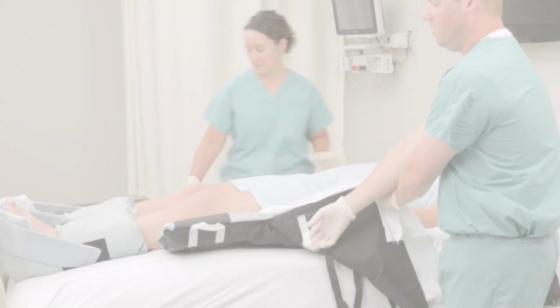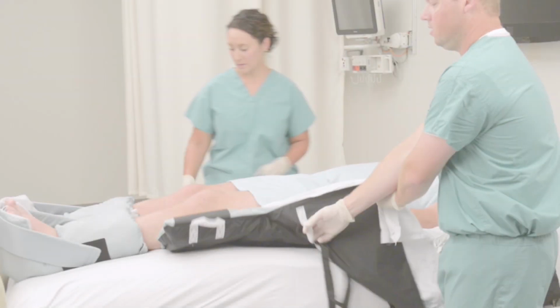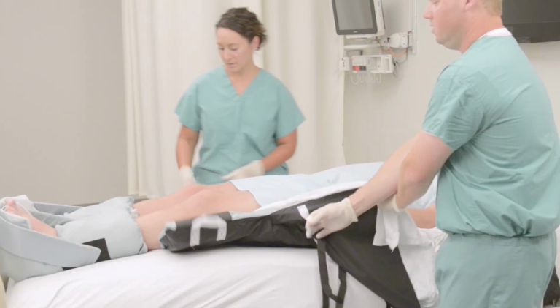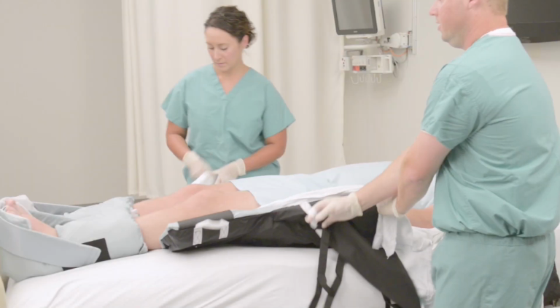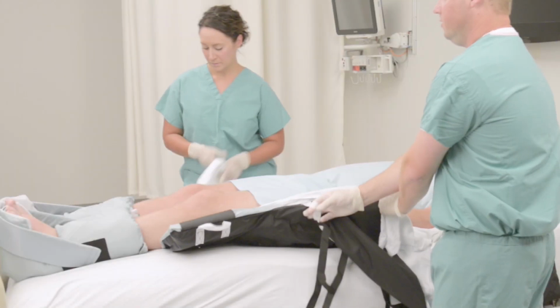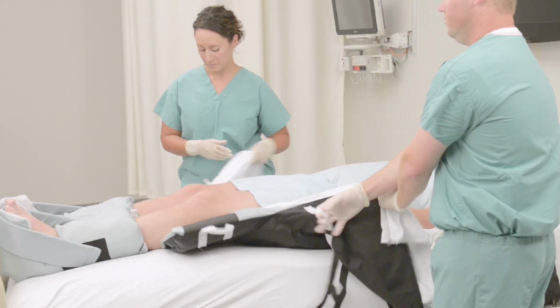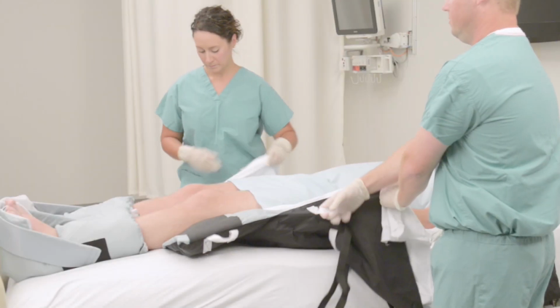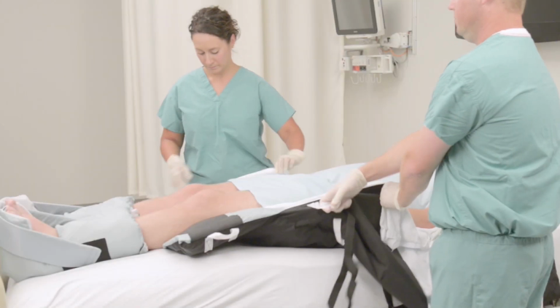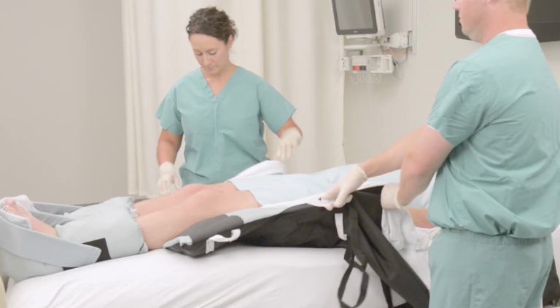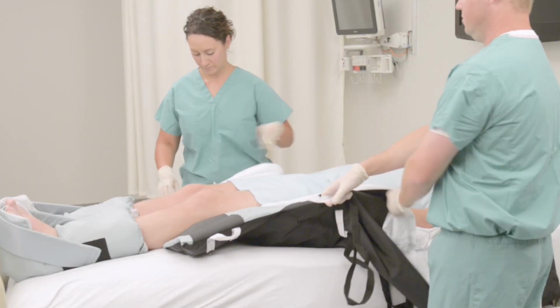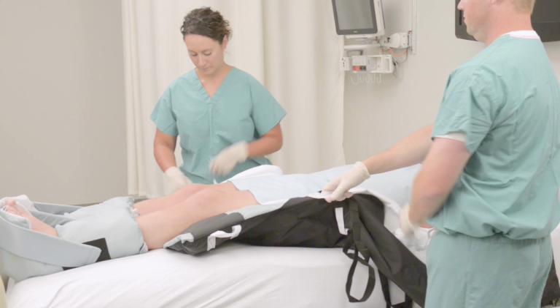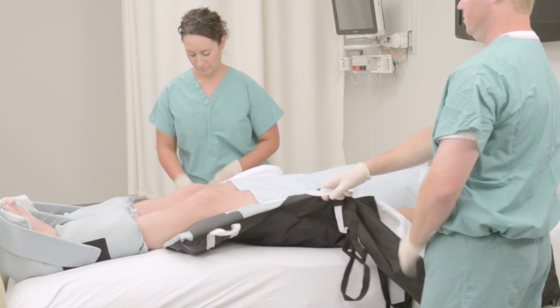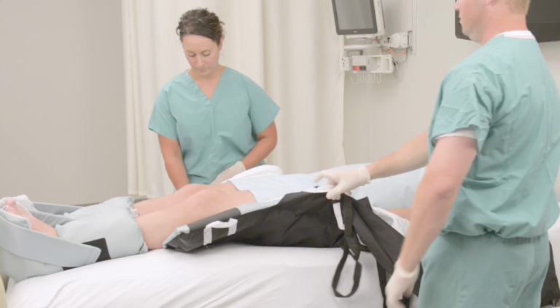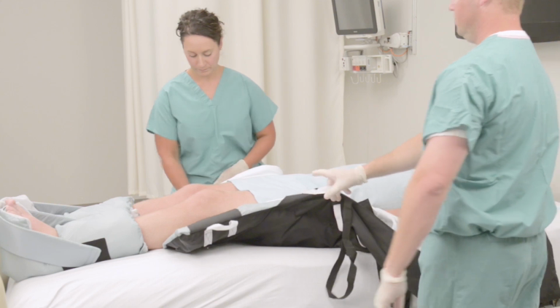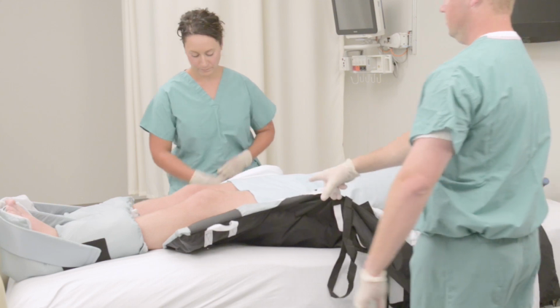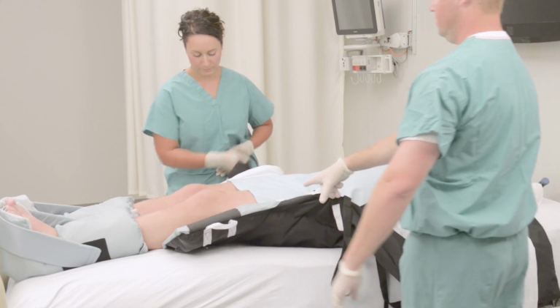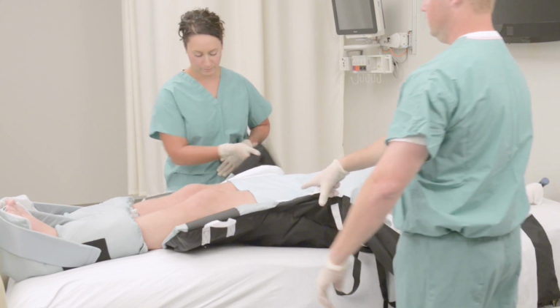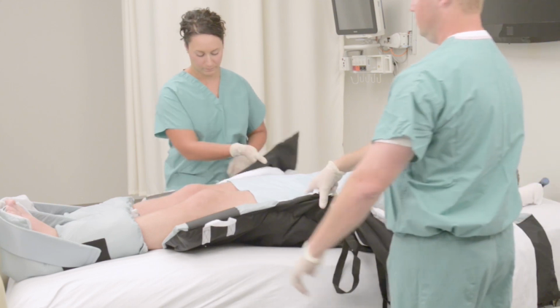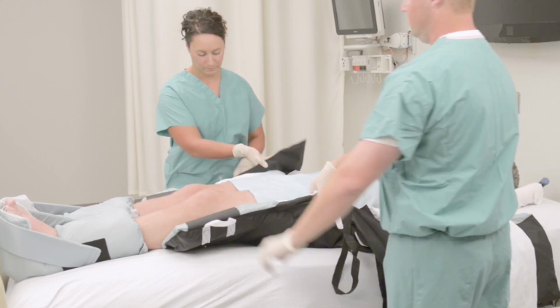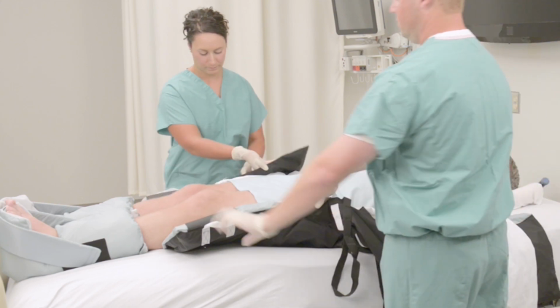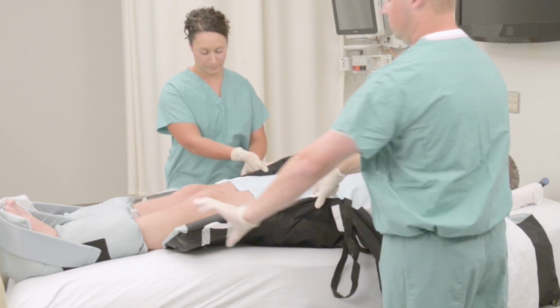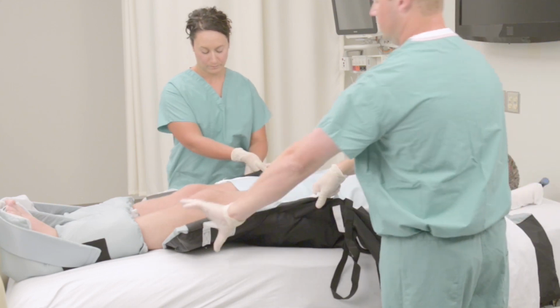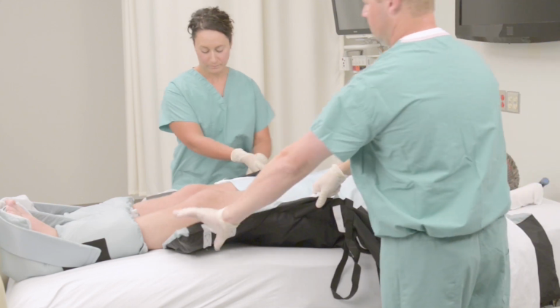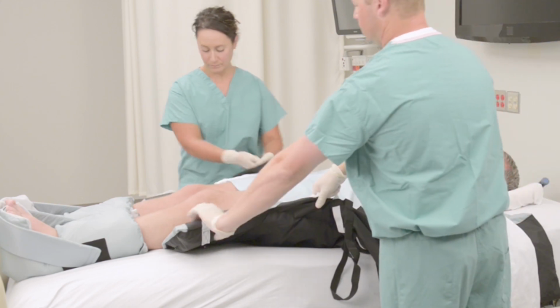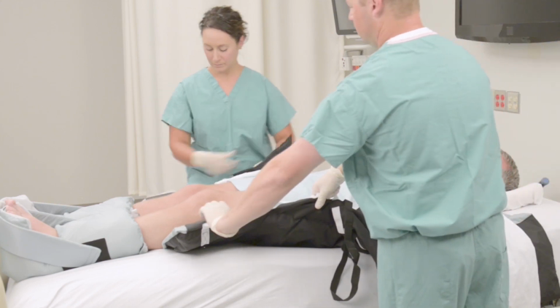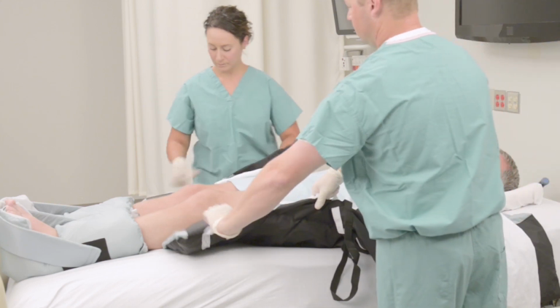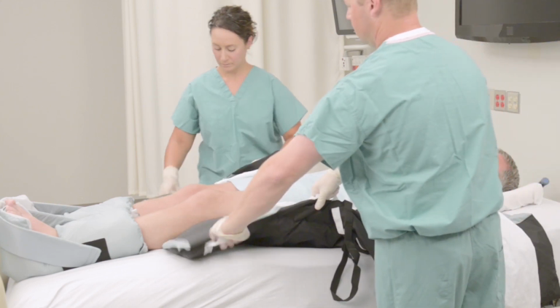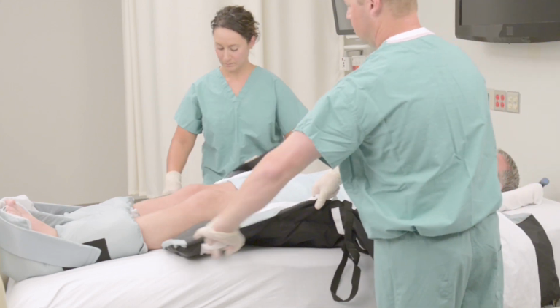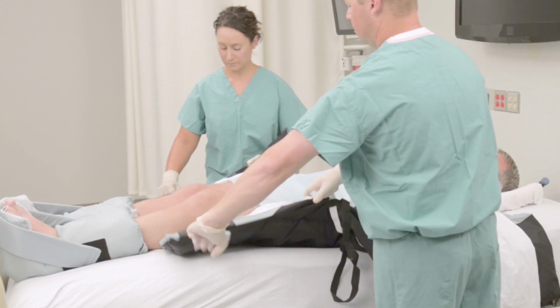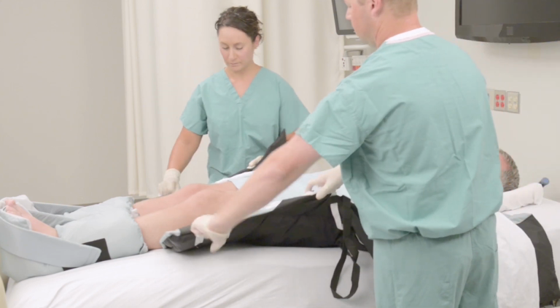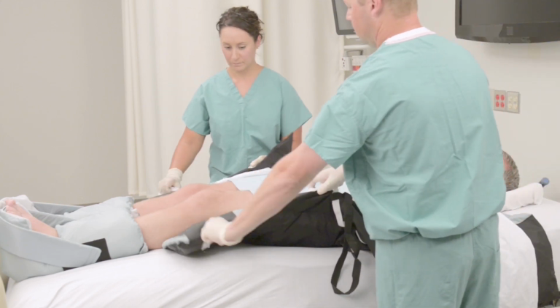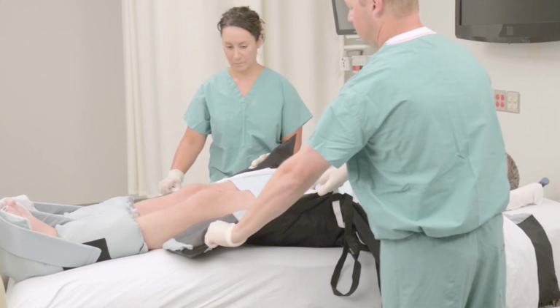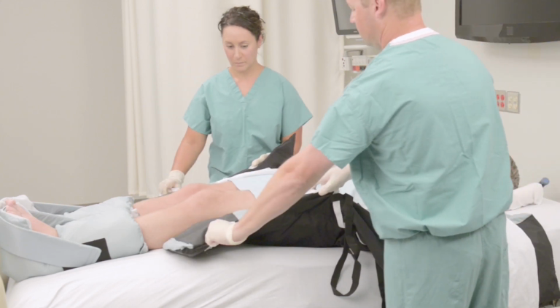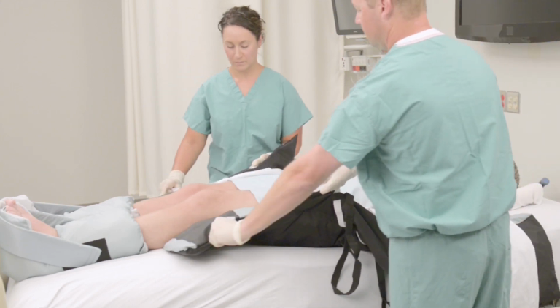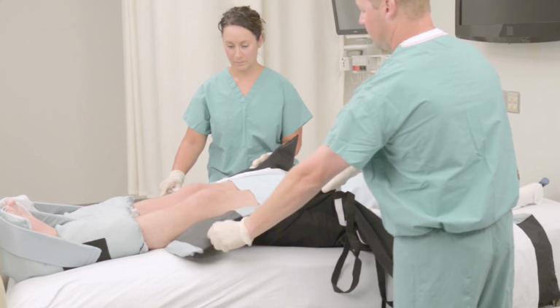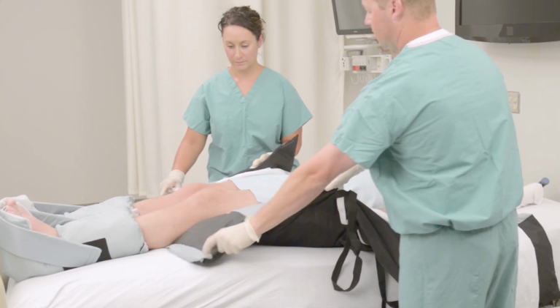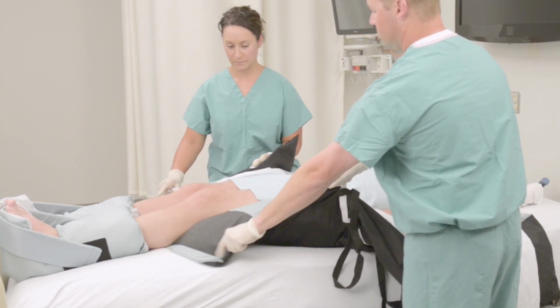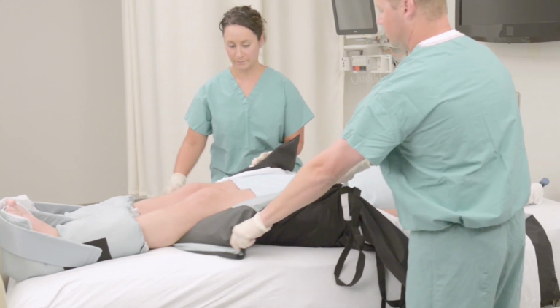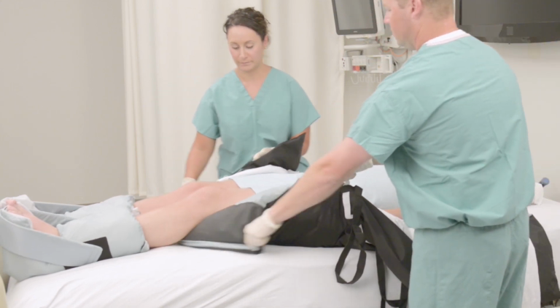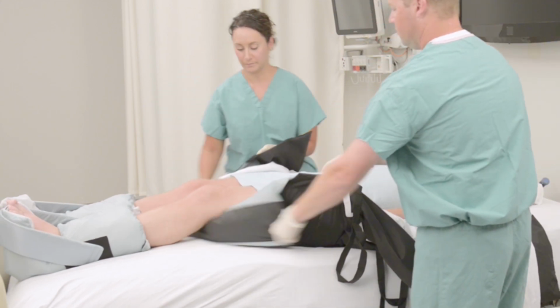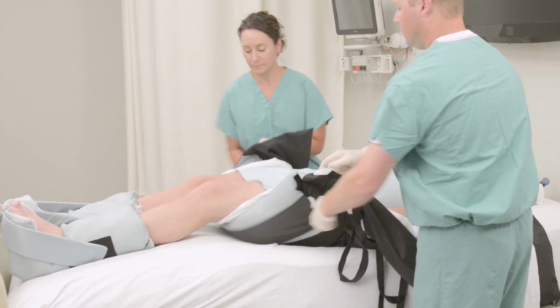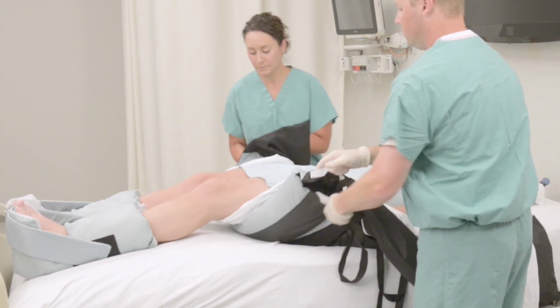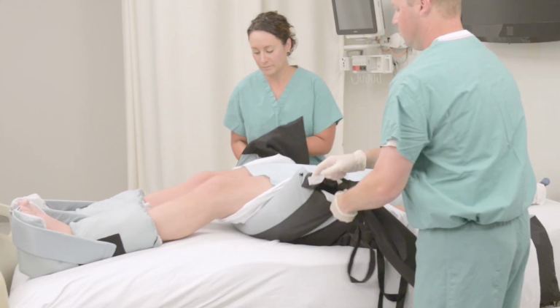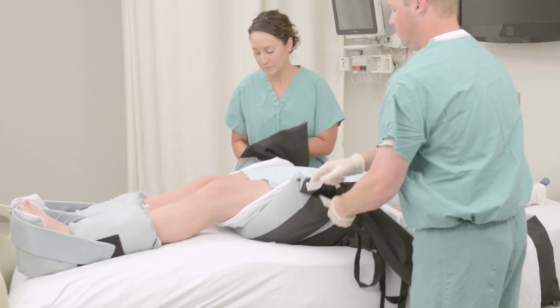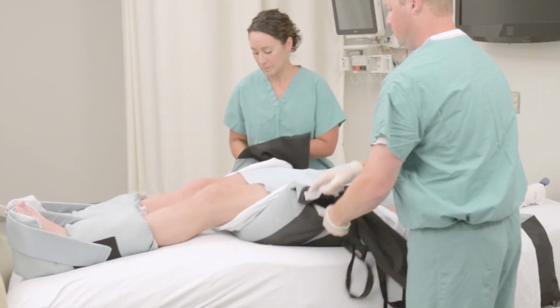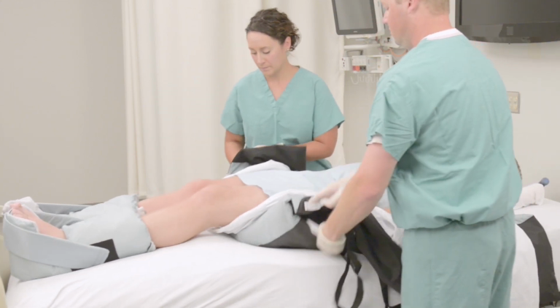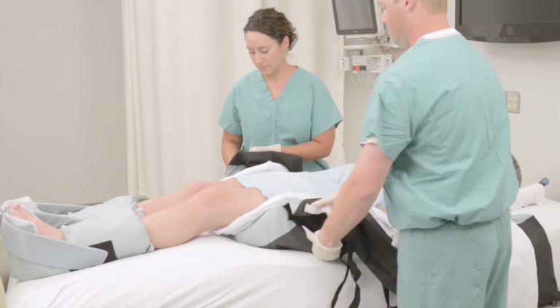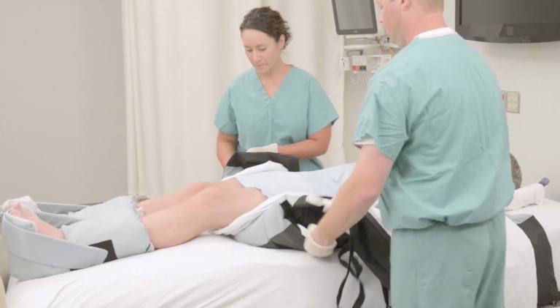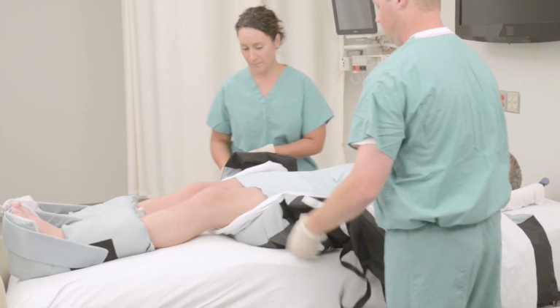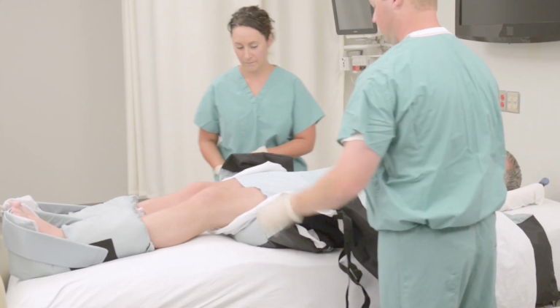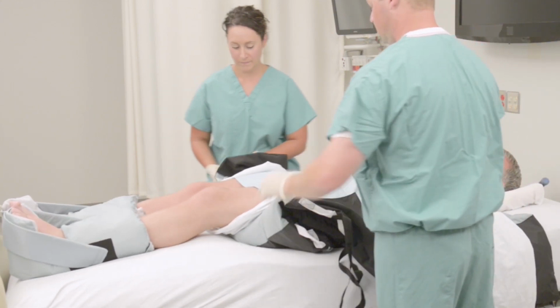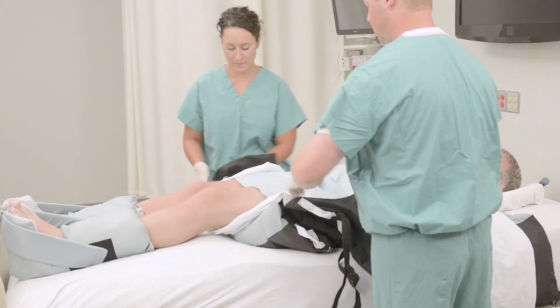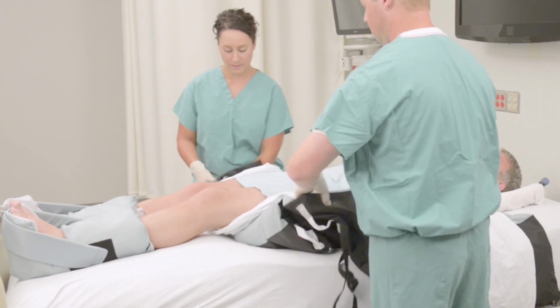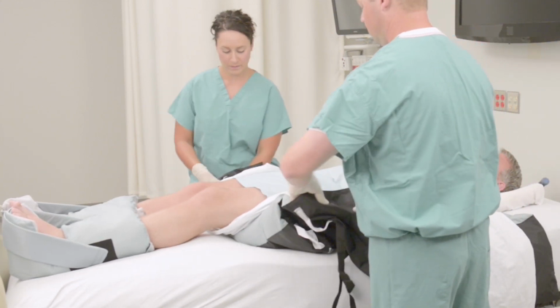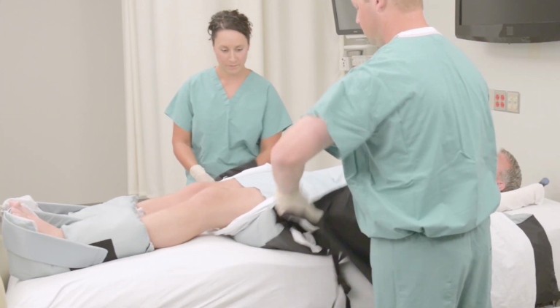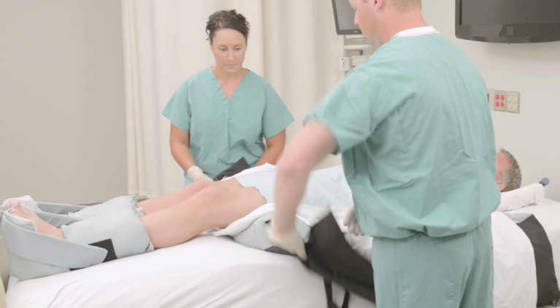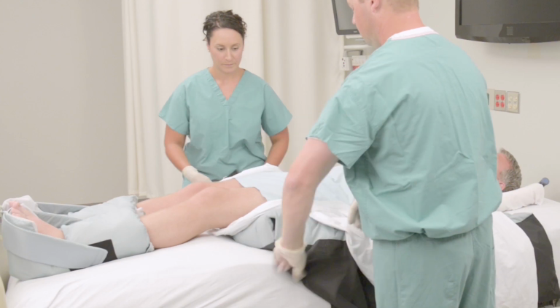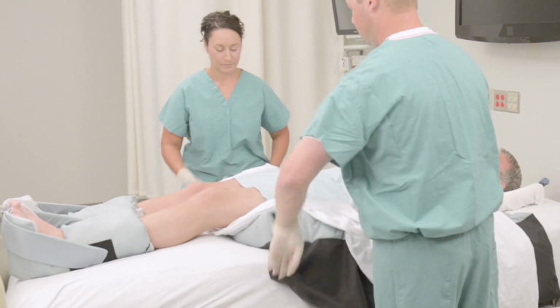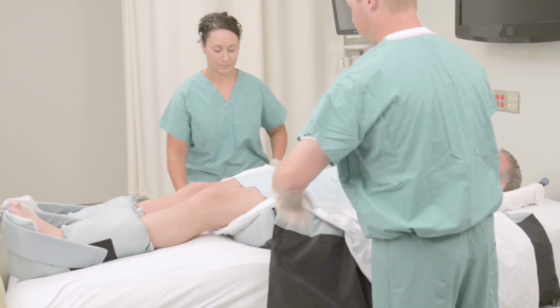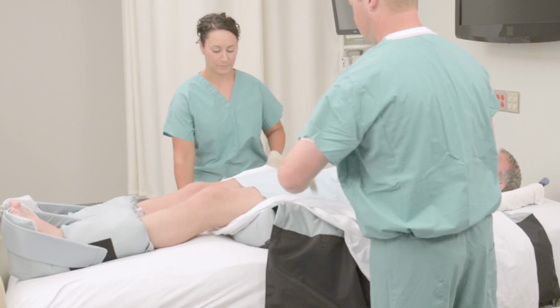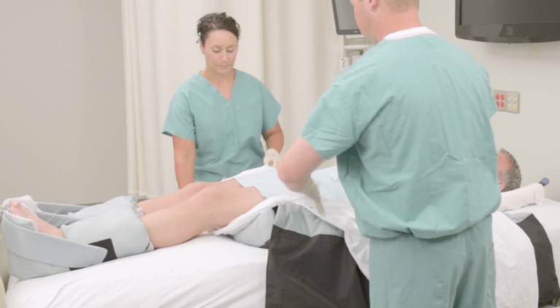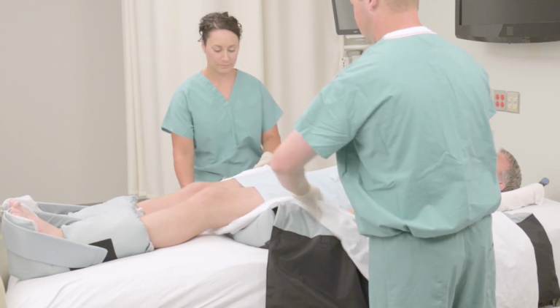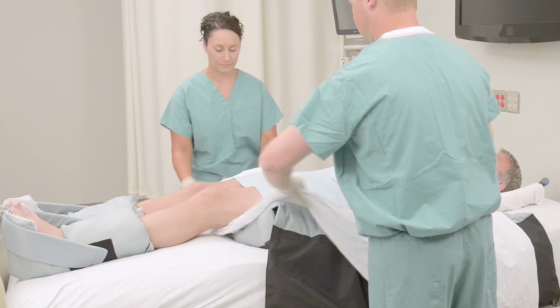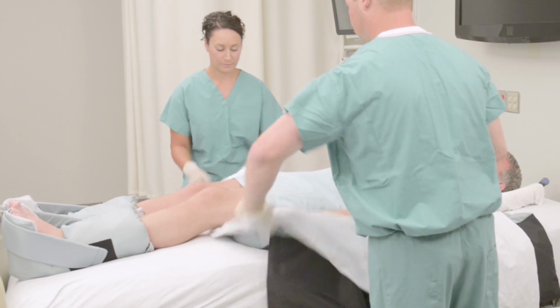The Molnica Z-Flex fluidized heel boot can play an important role in a successful pressure injury prevention program.